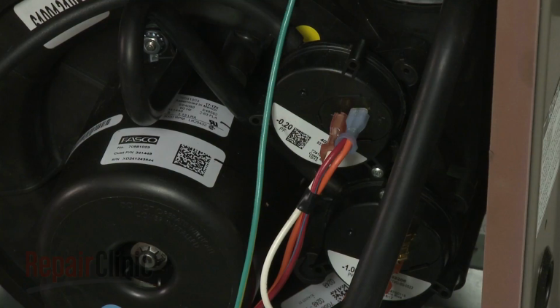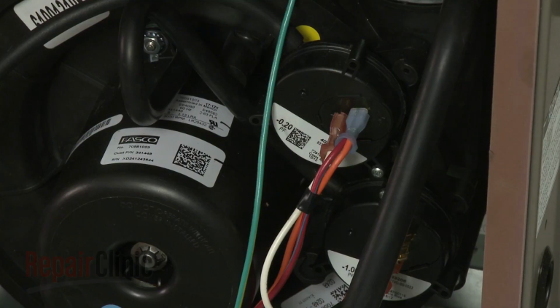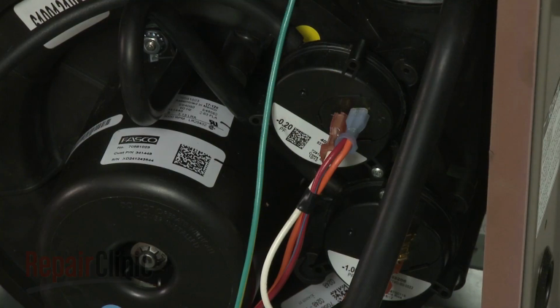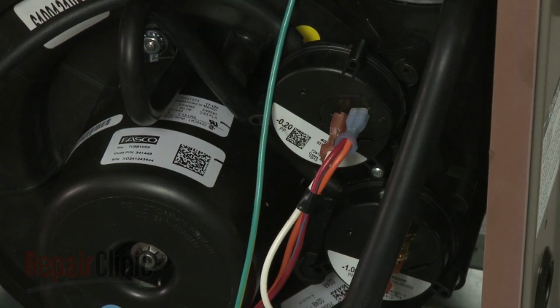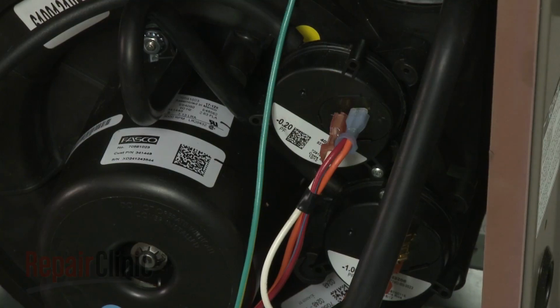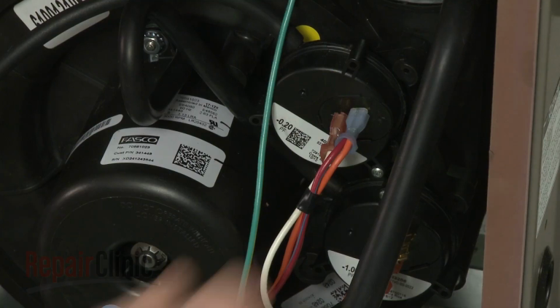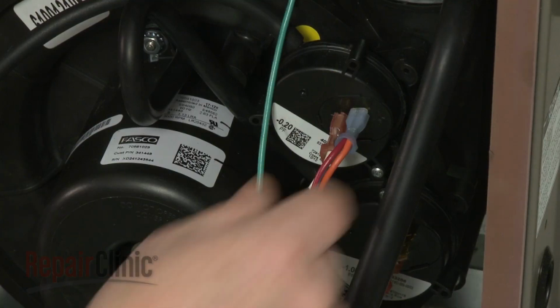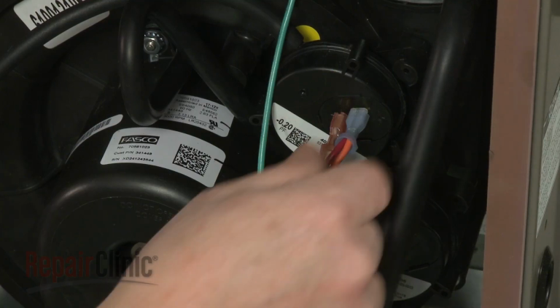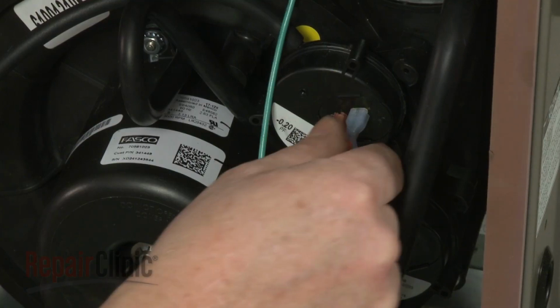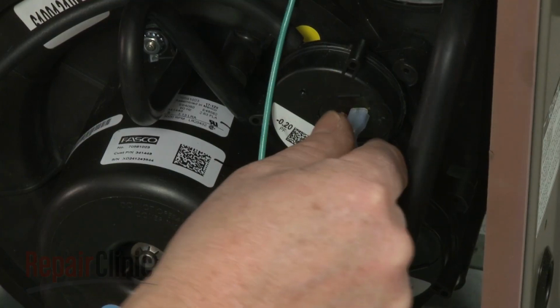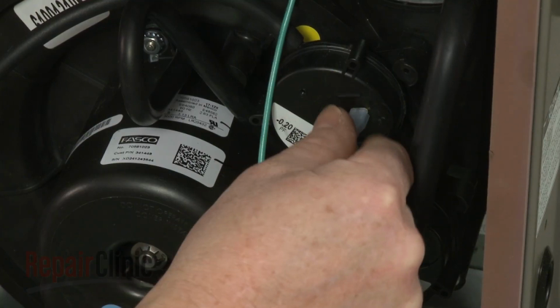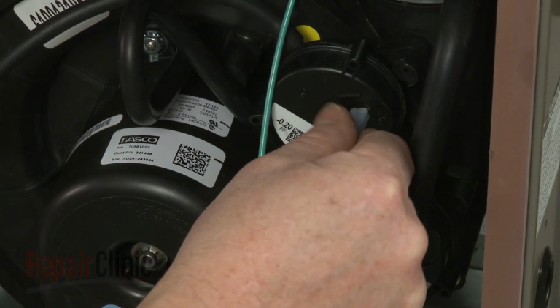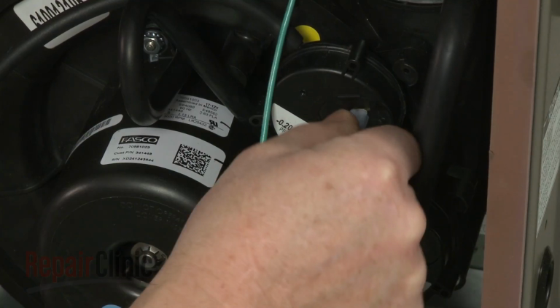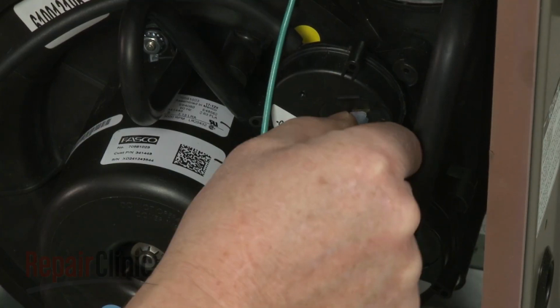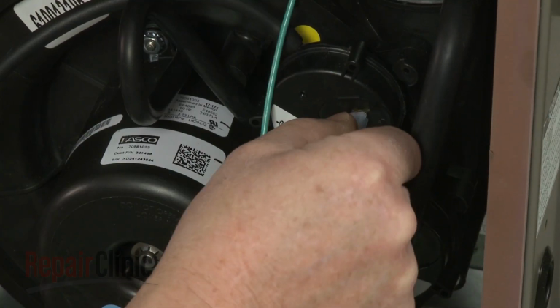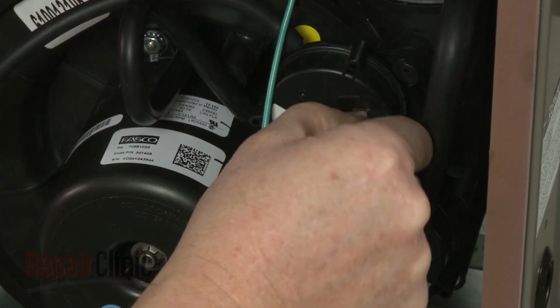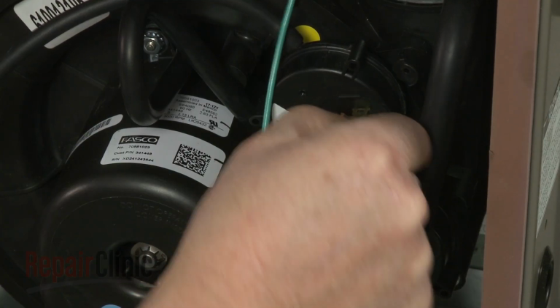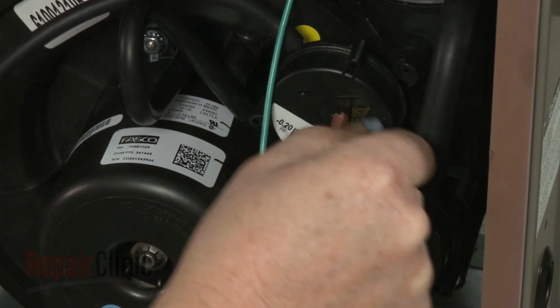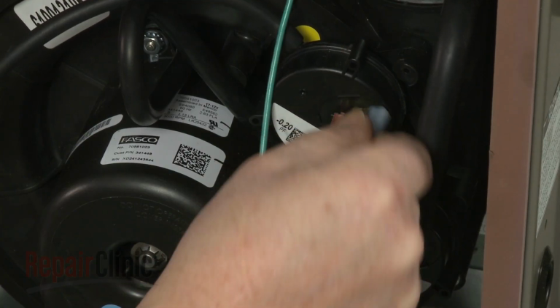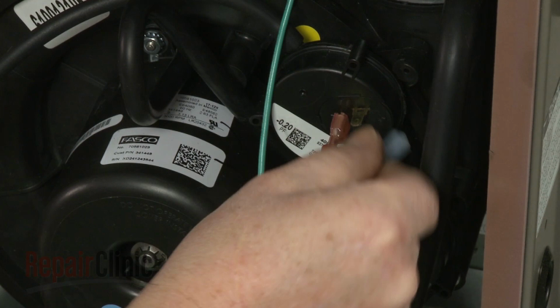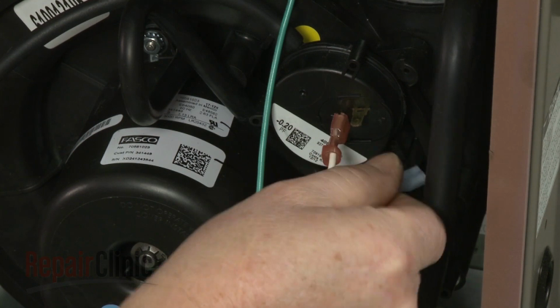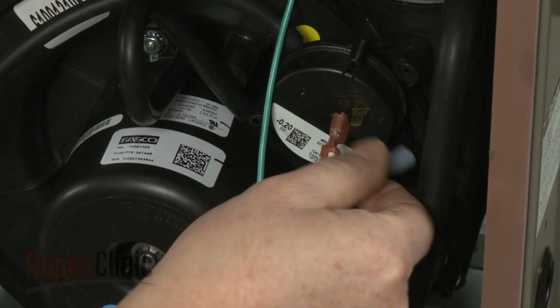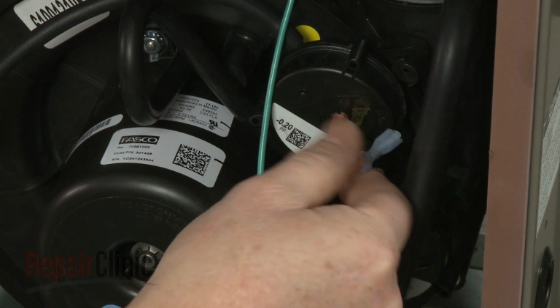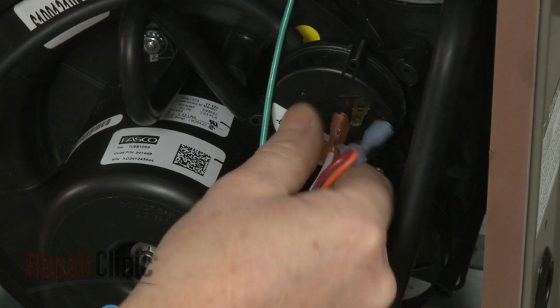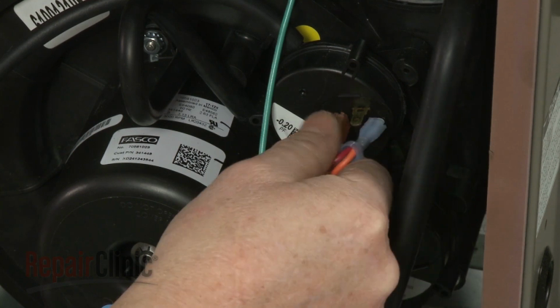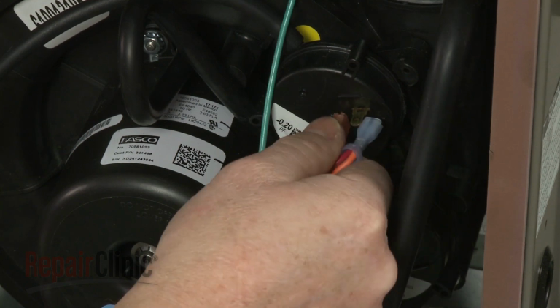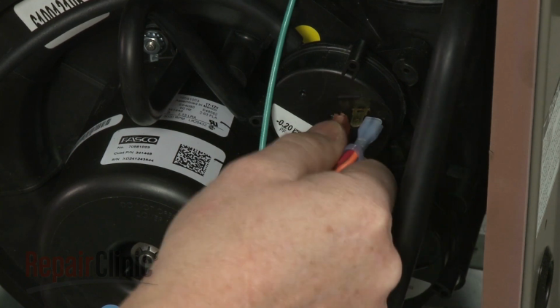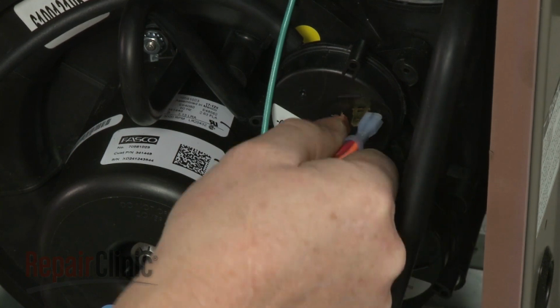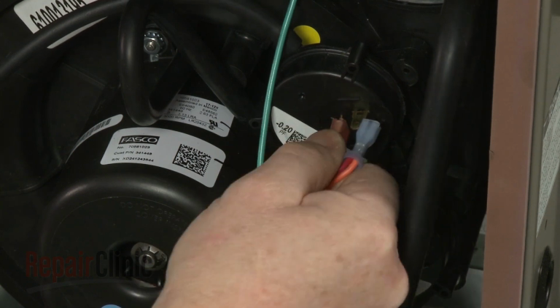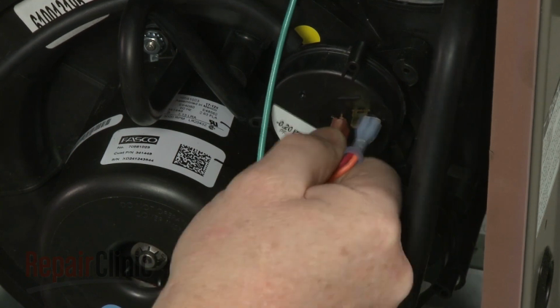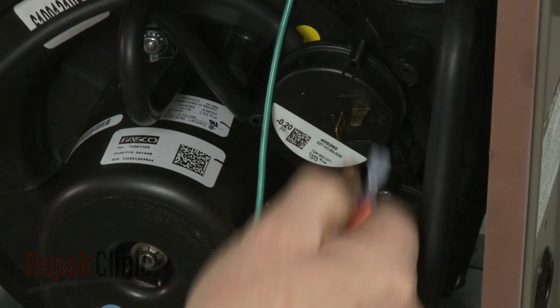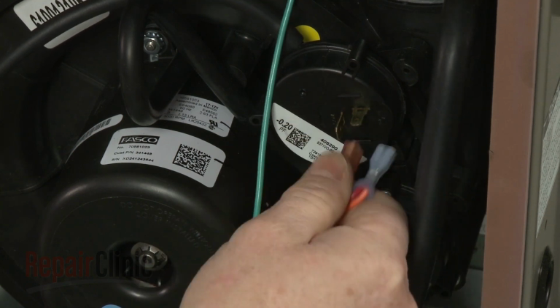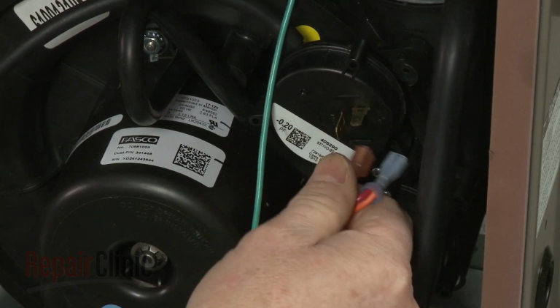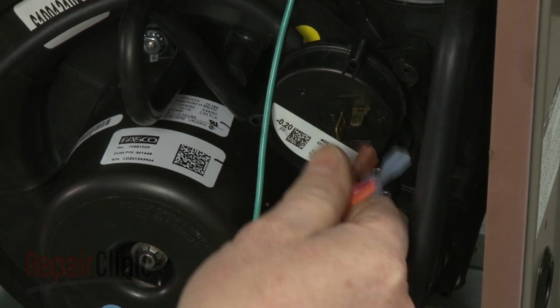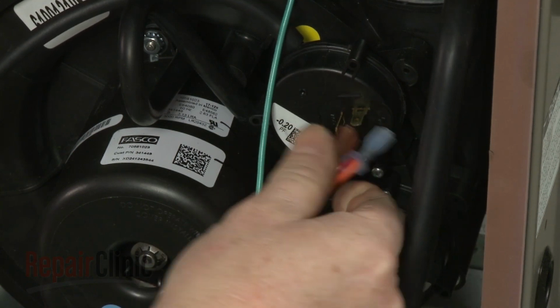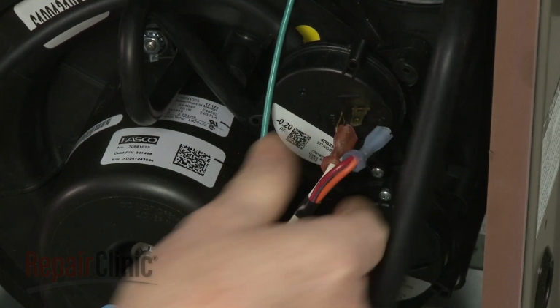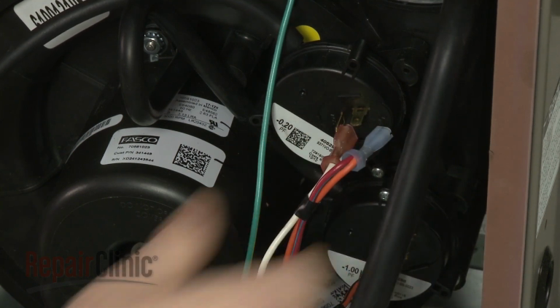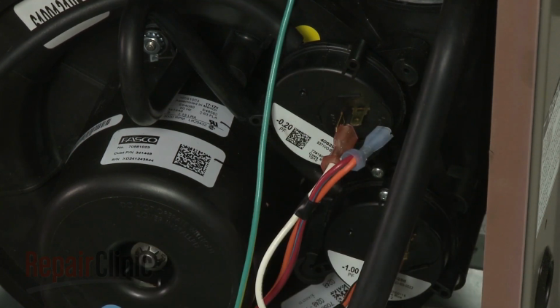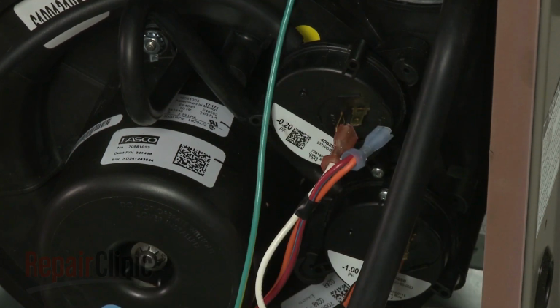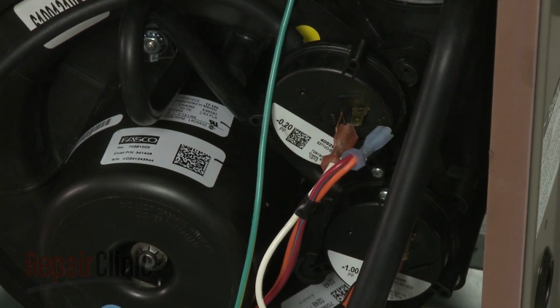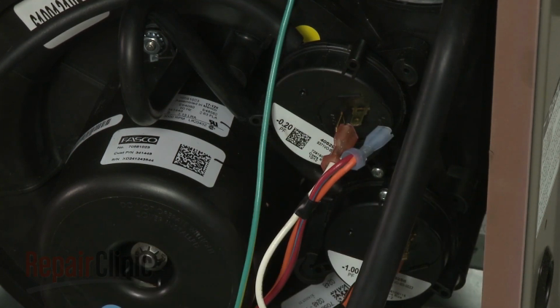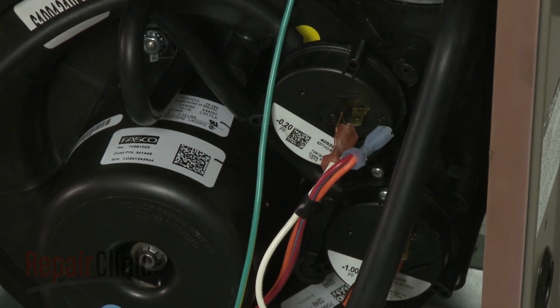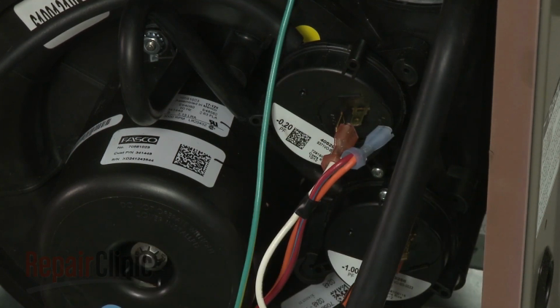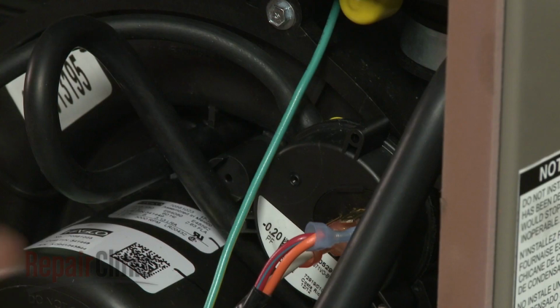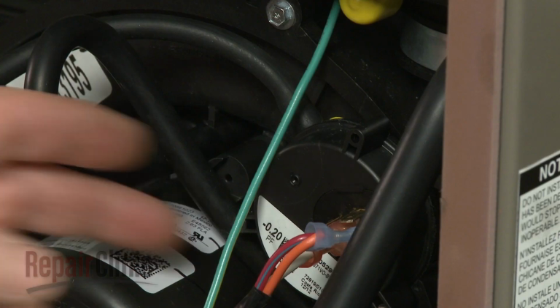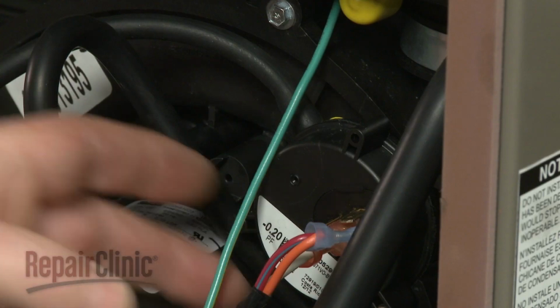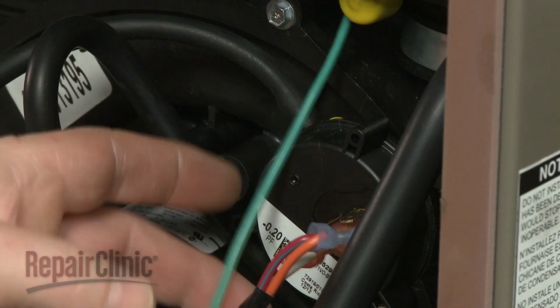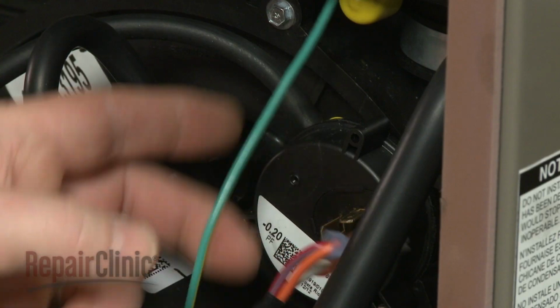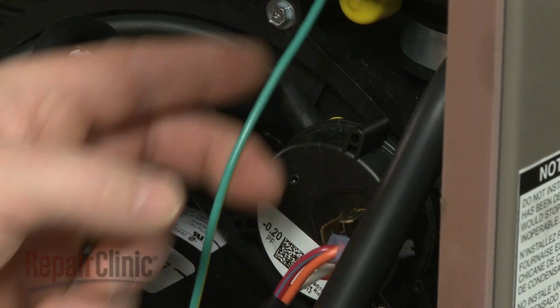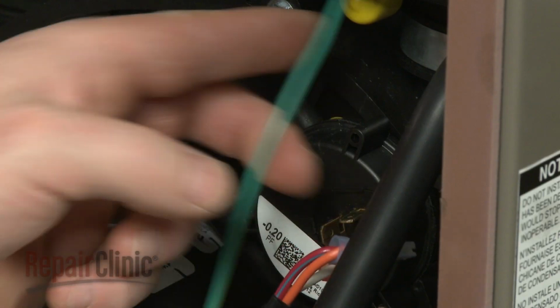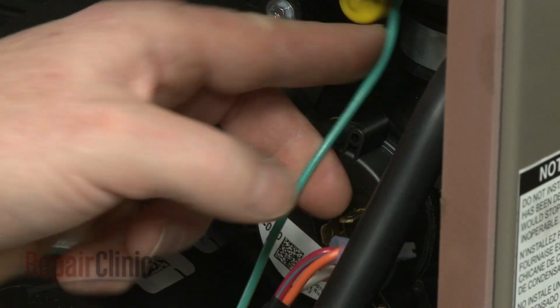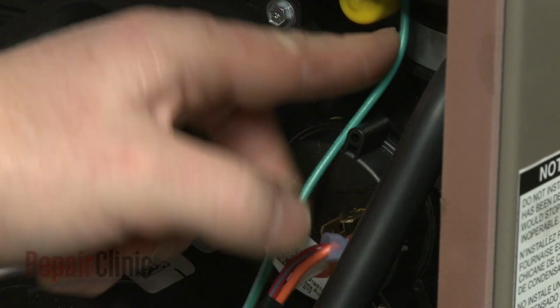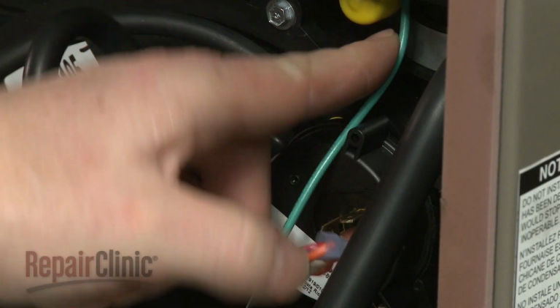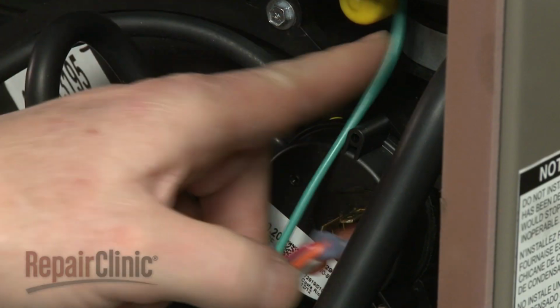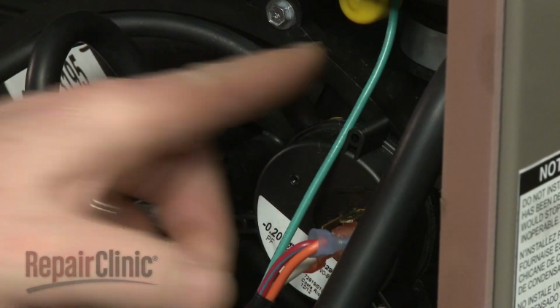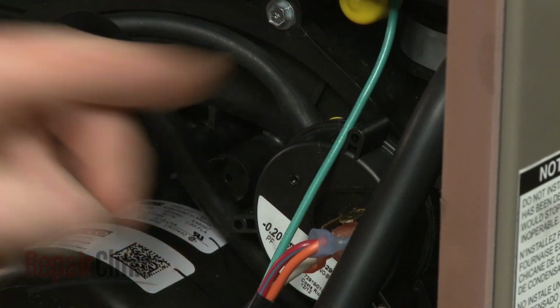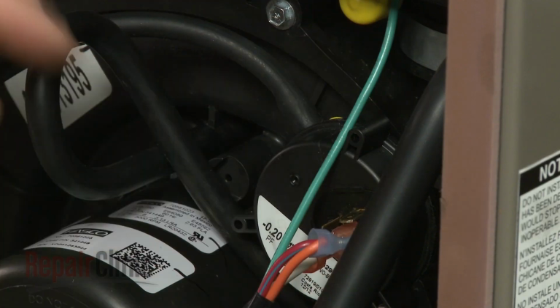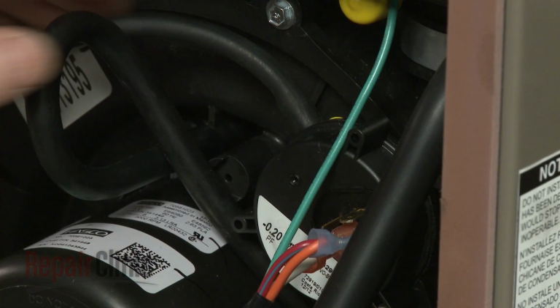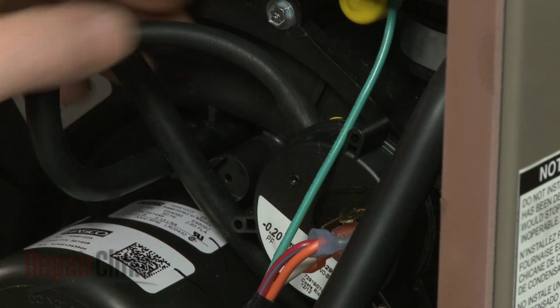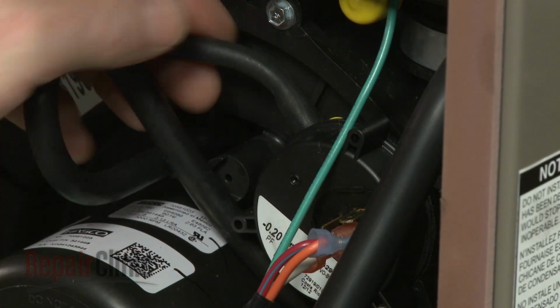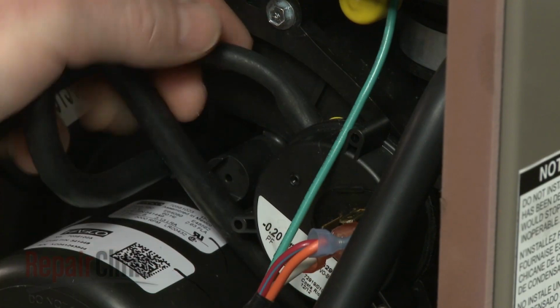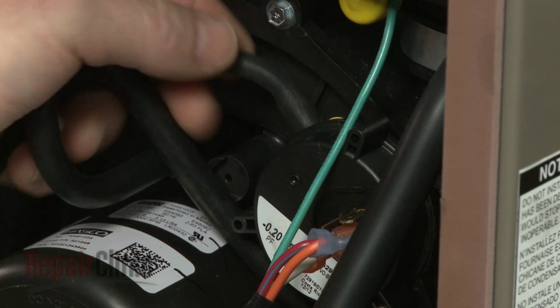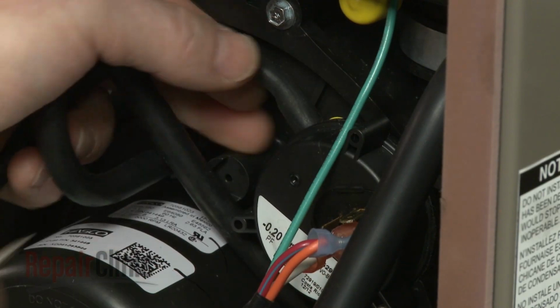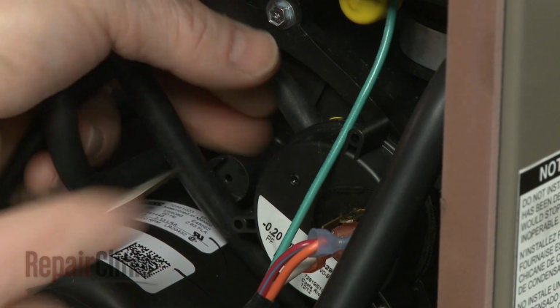Now disconnect the pressure switch wires. Detach the vacuum tube.